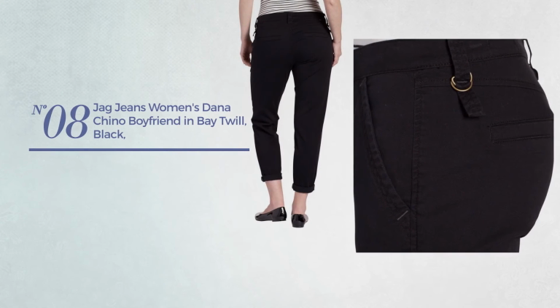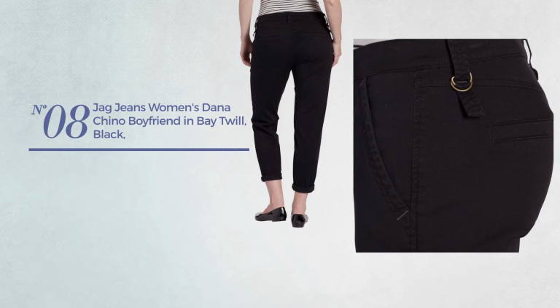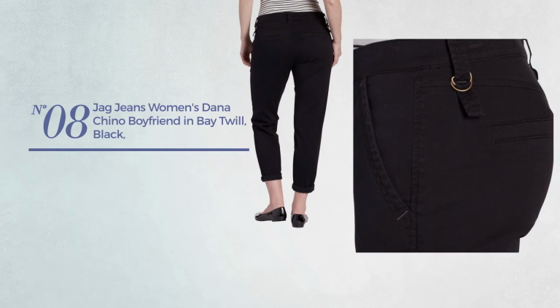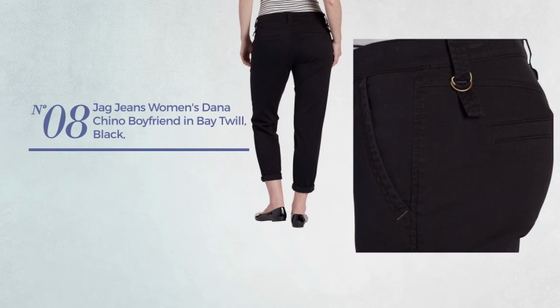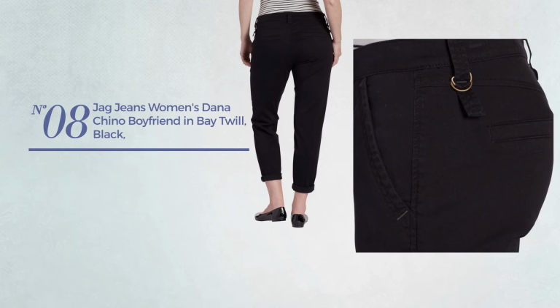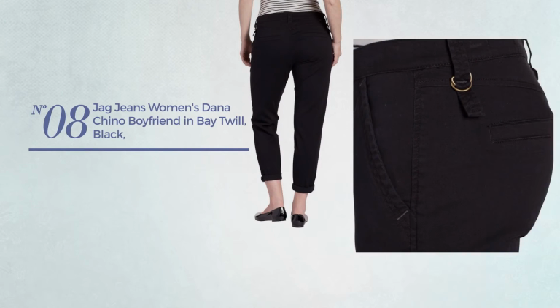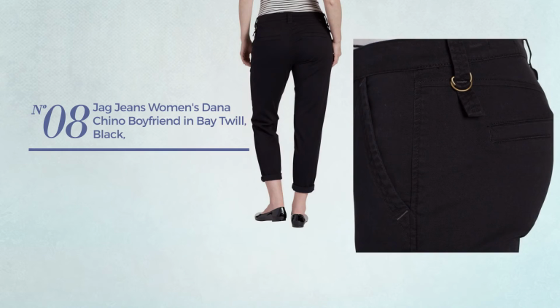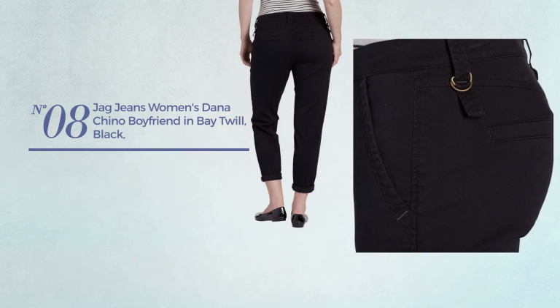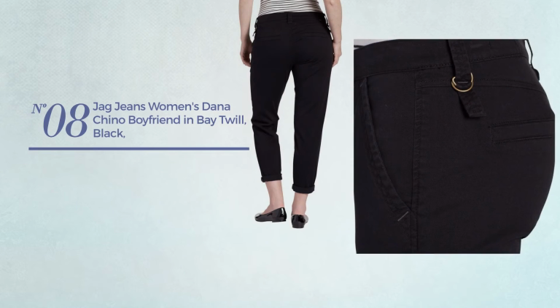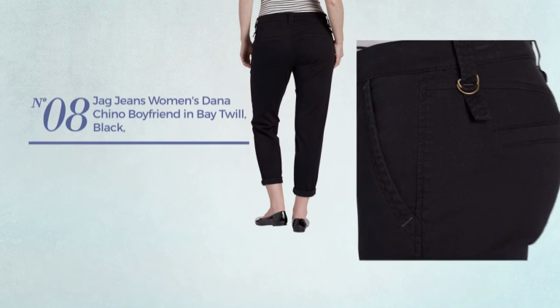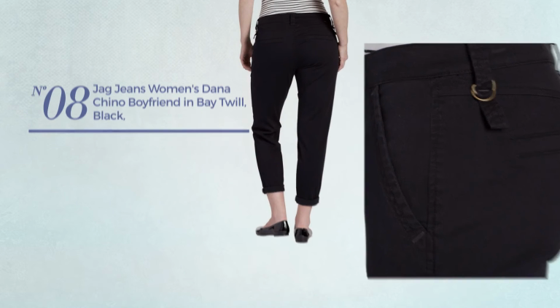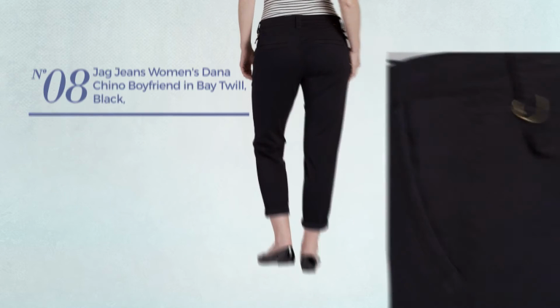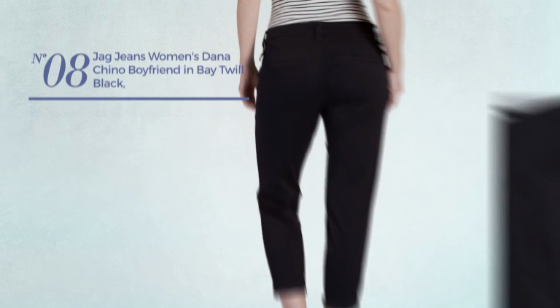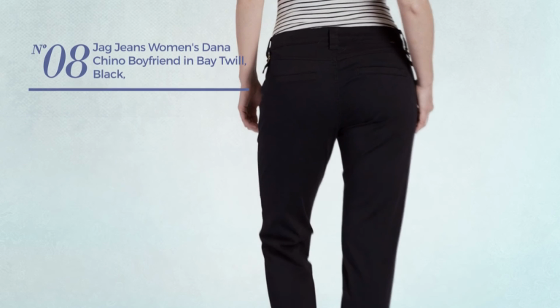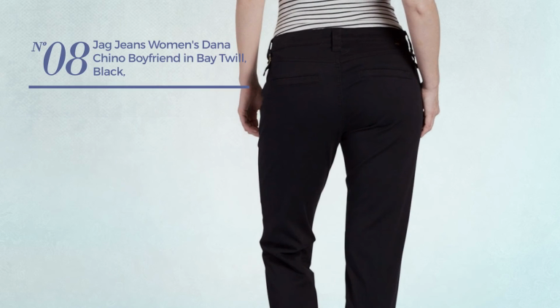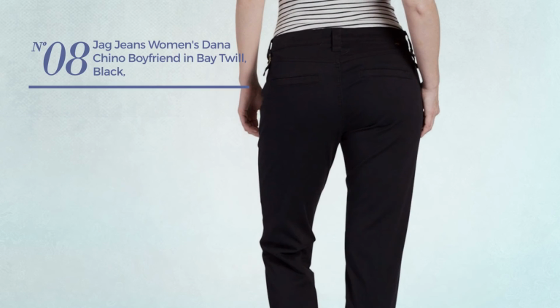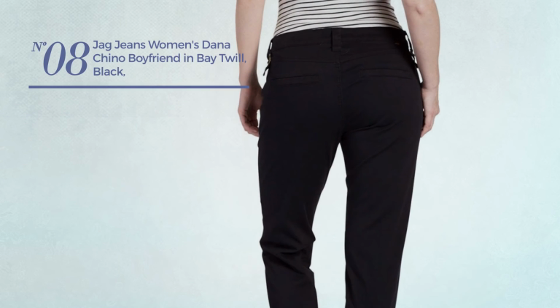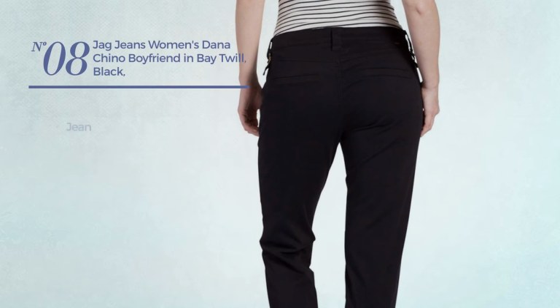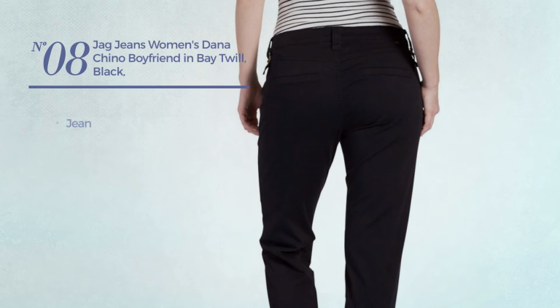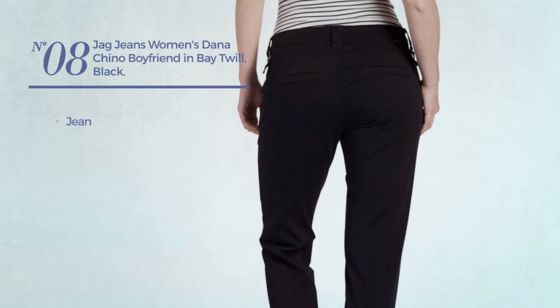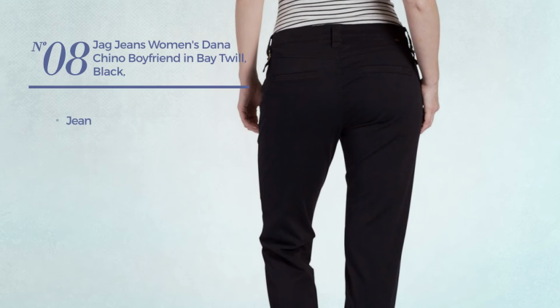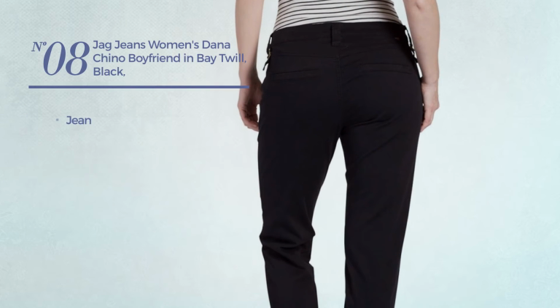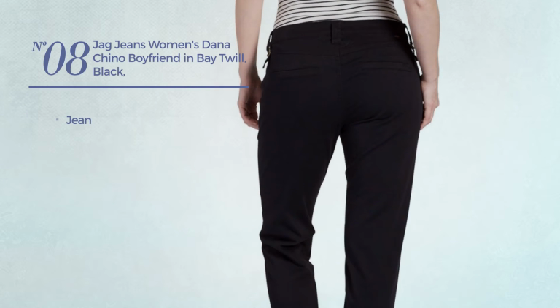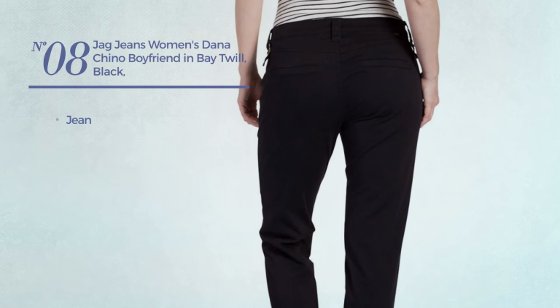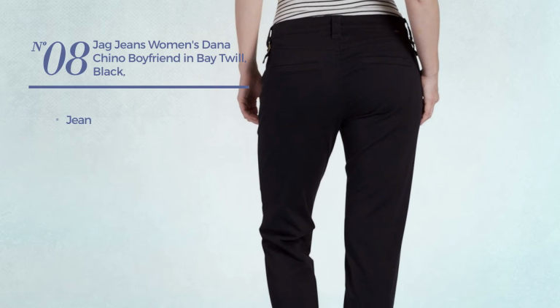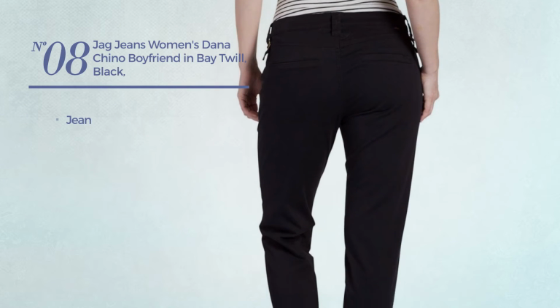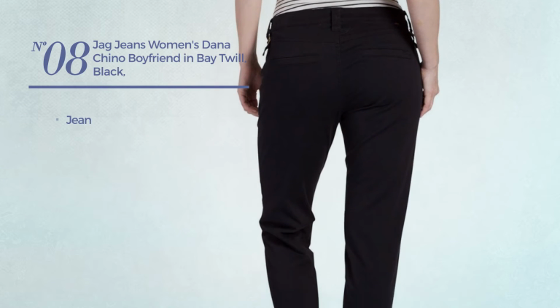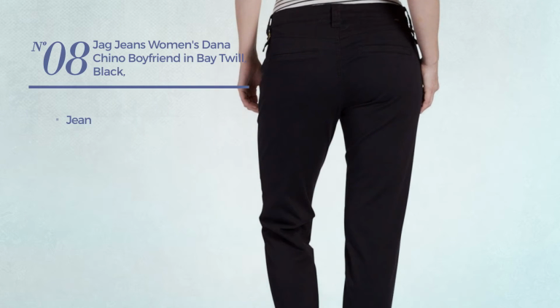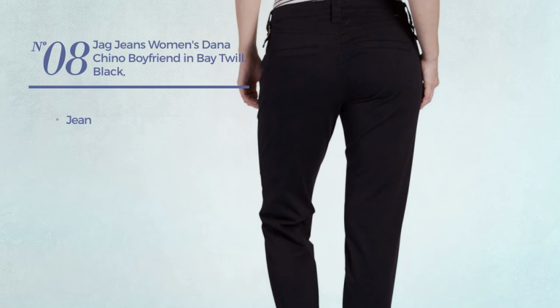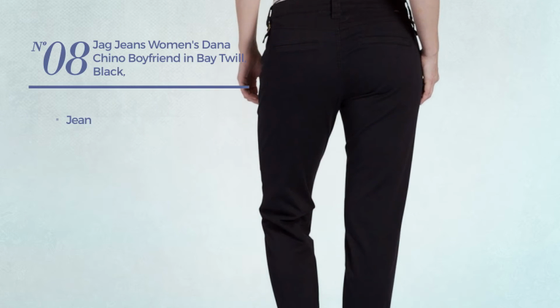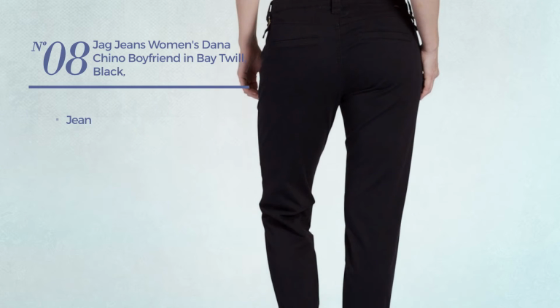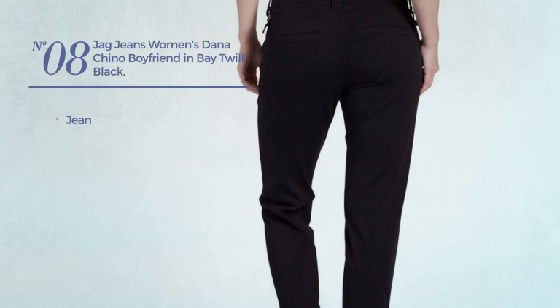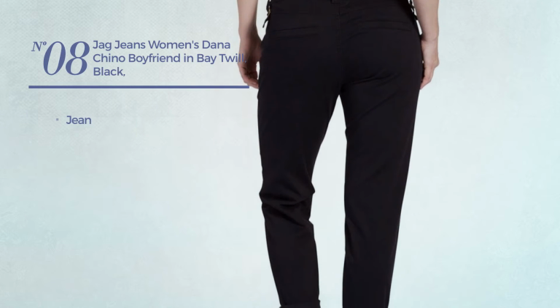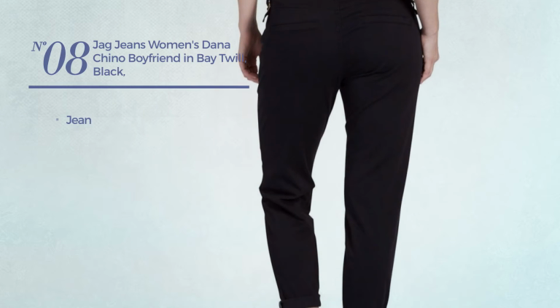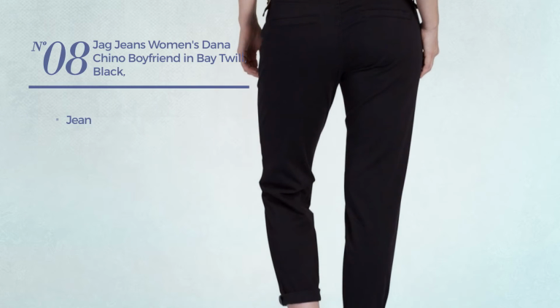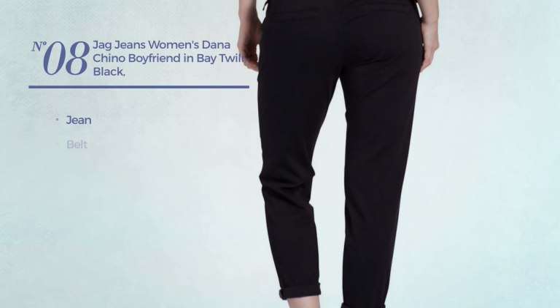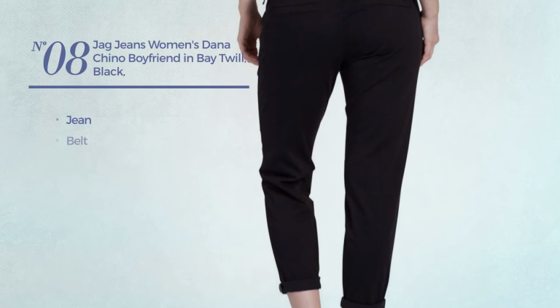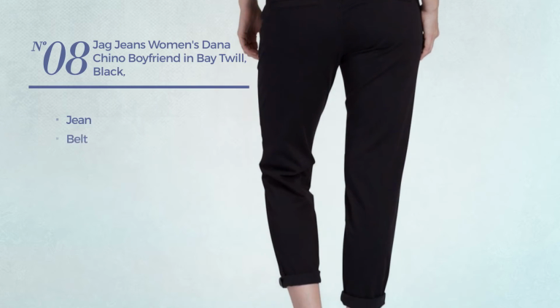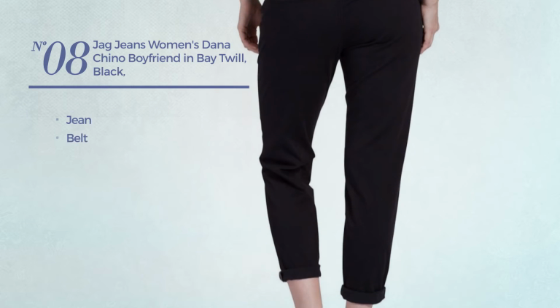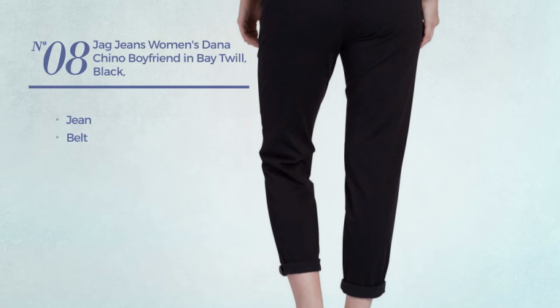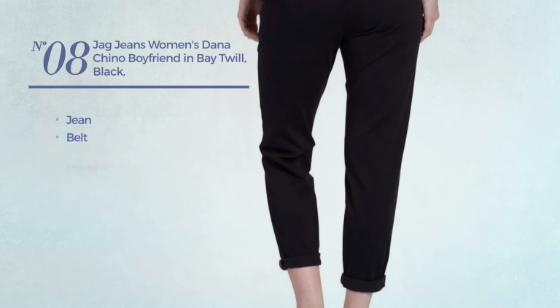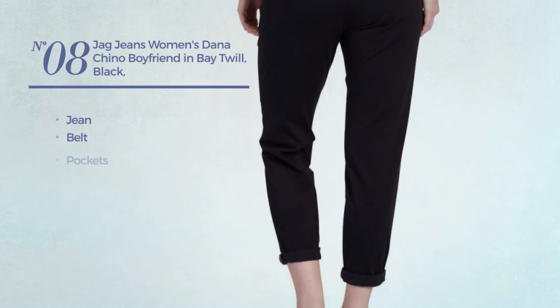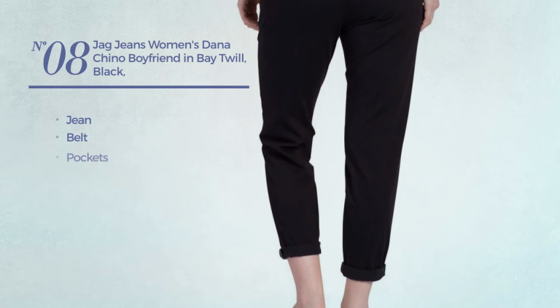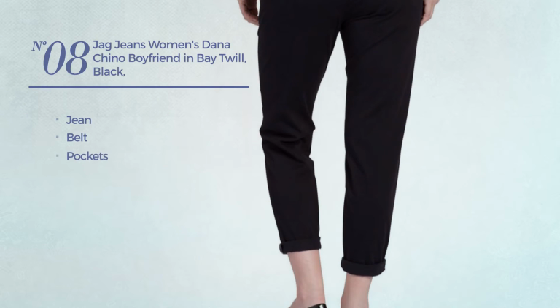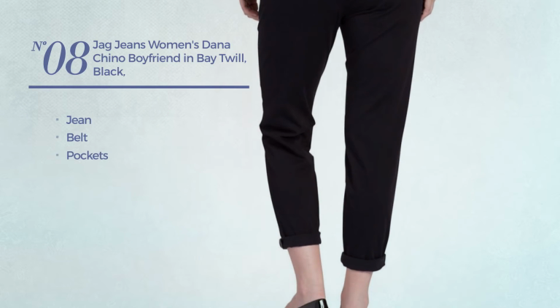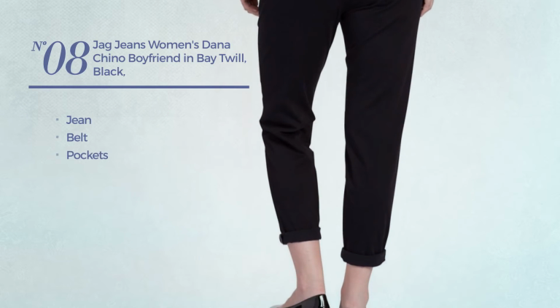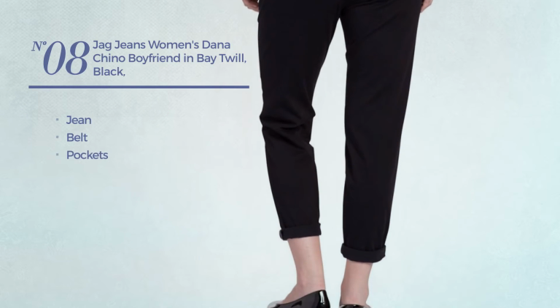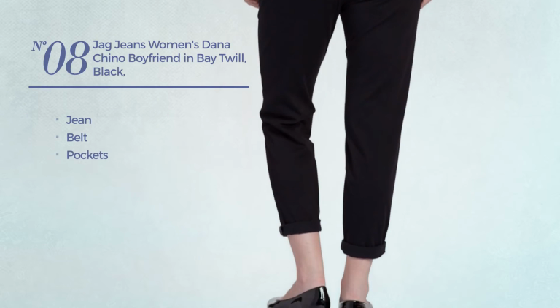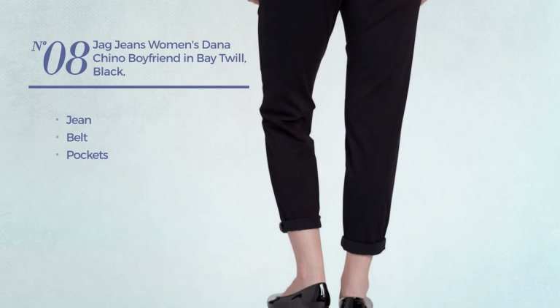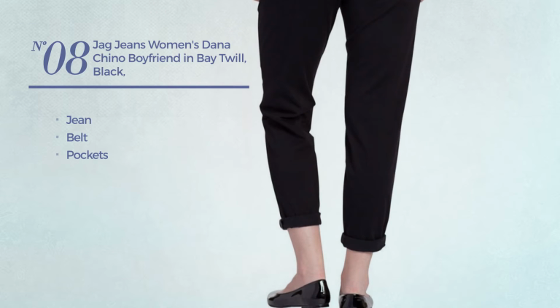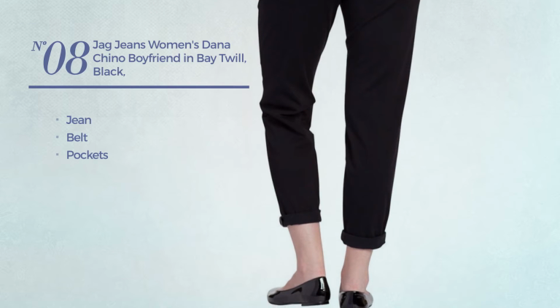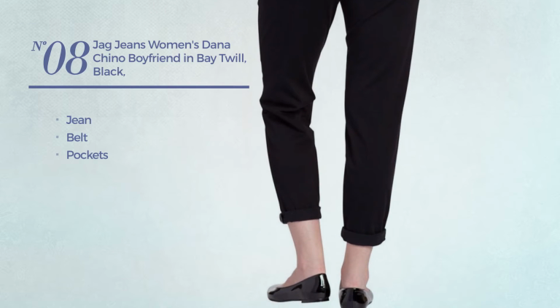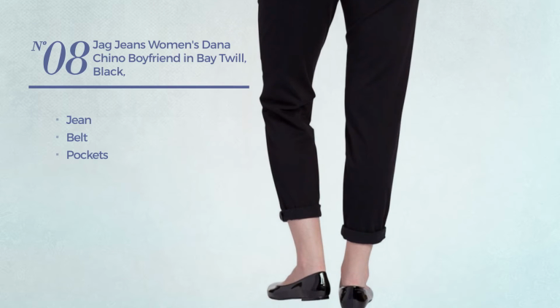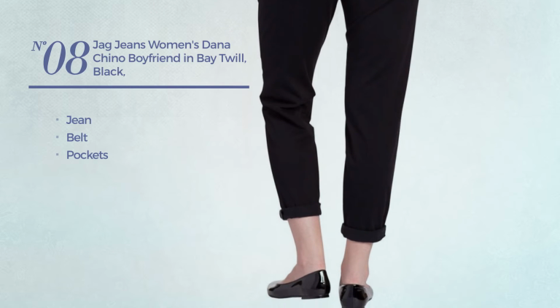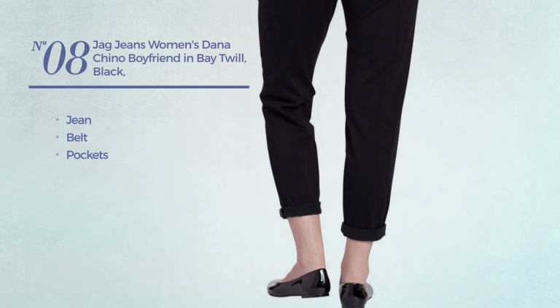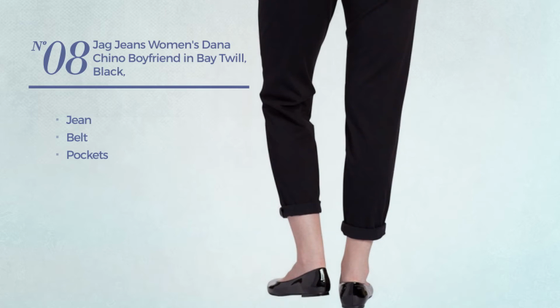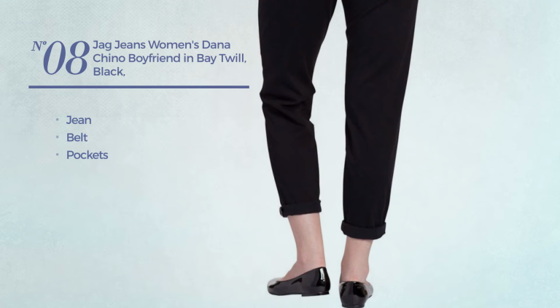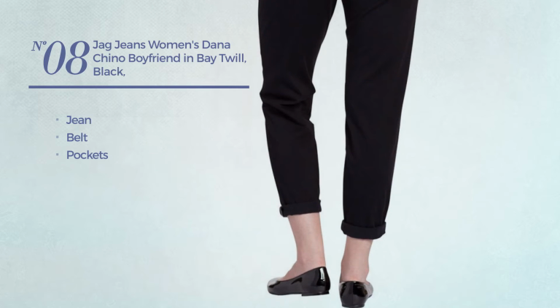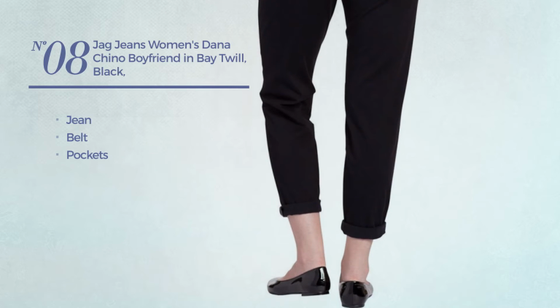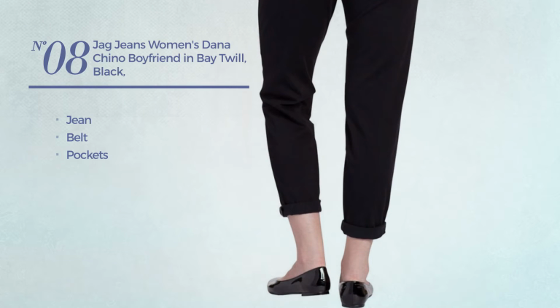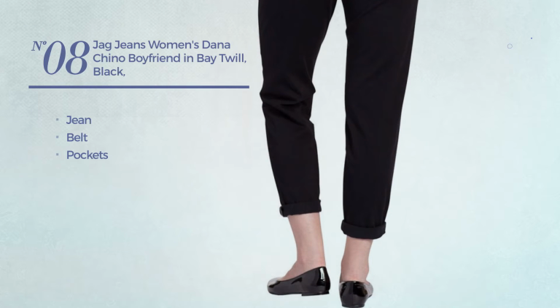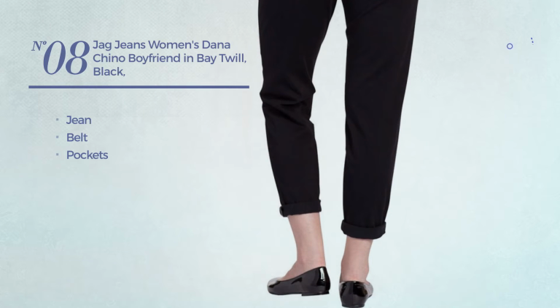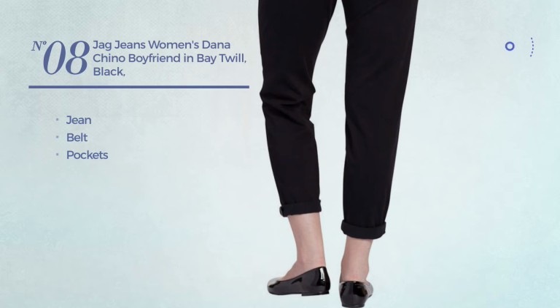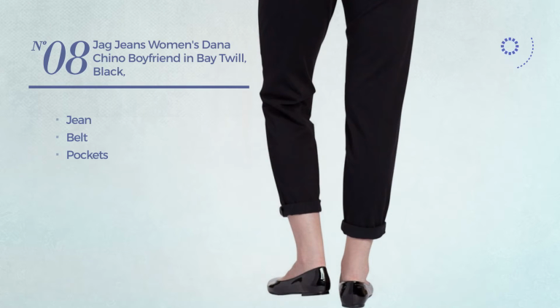Number 8. Produced with jeans. This jeans includes belt and pocket. Available in 5 more colors.